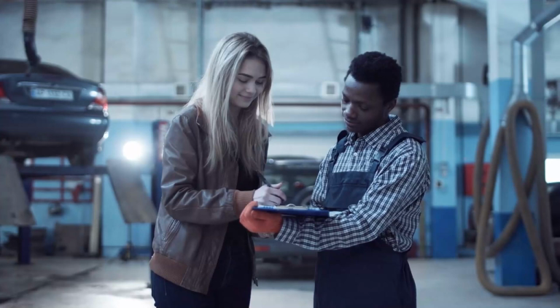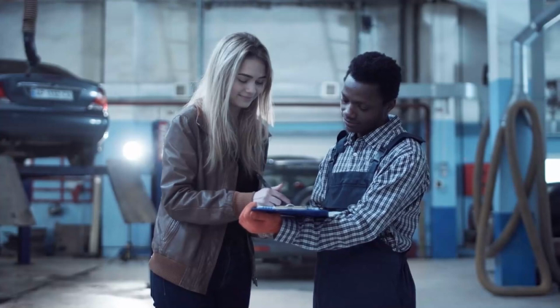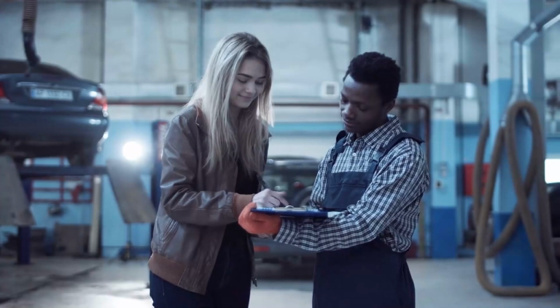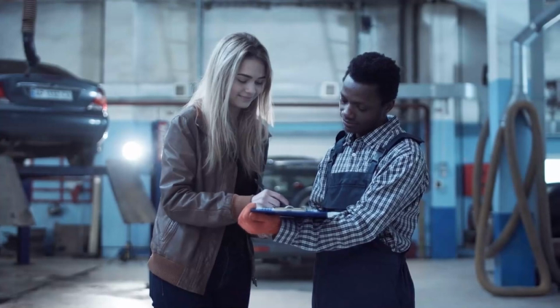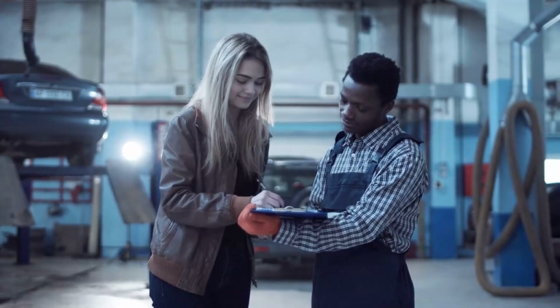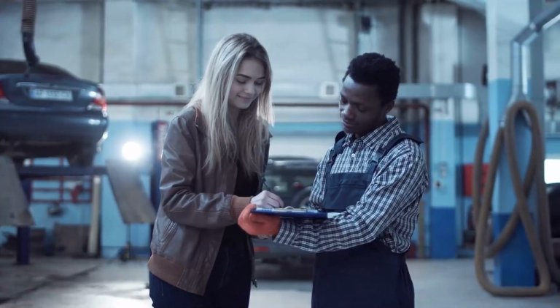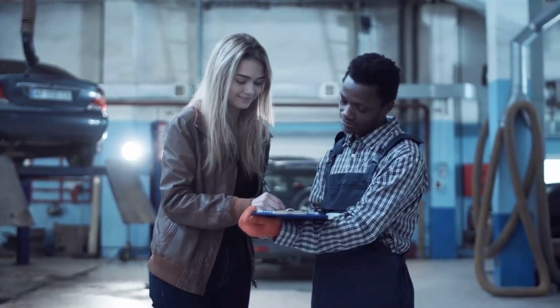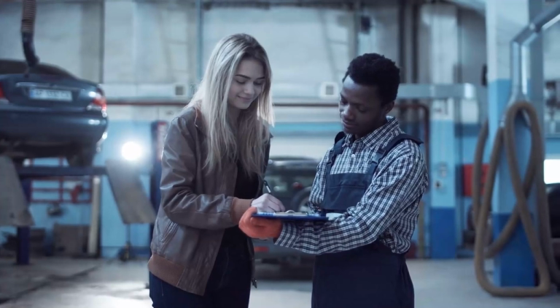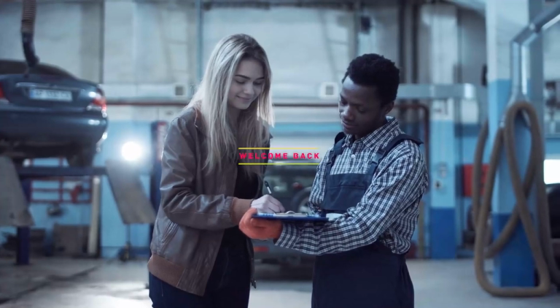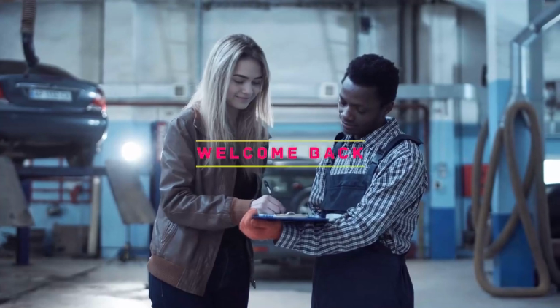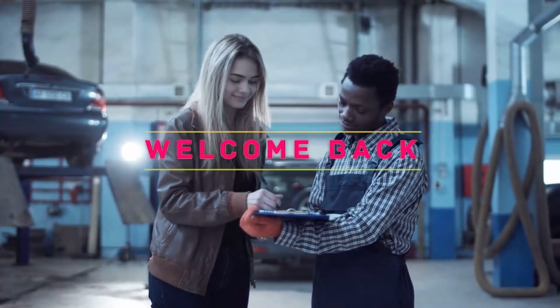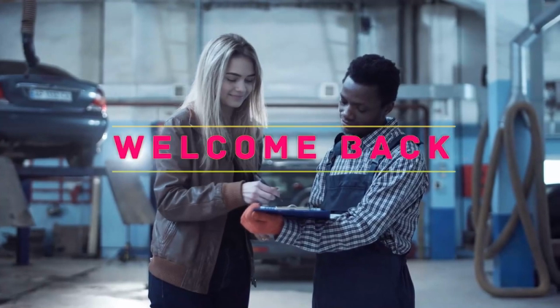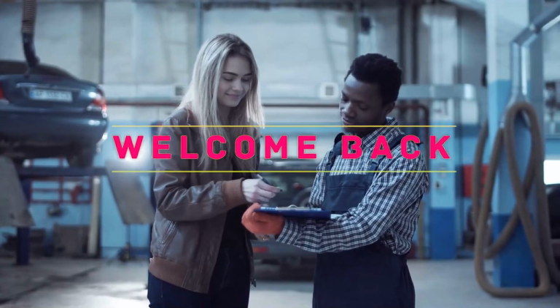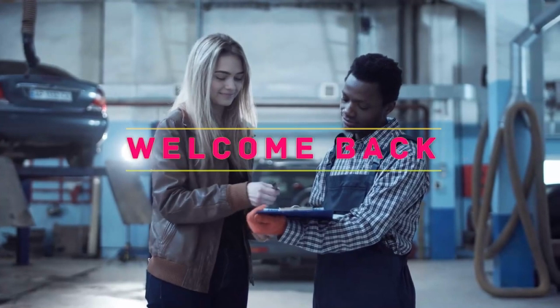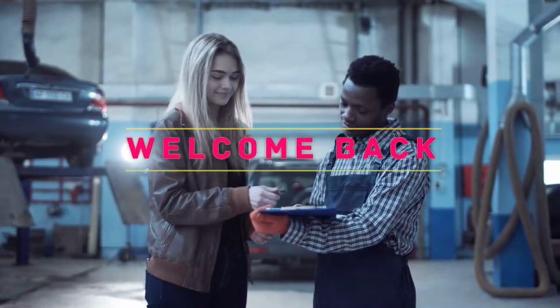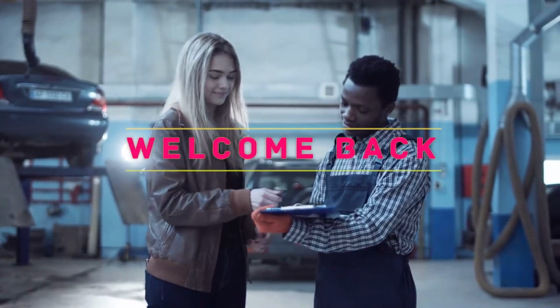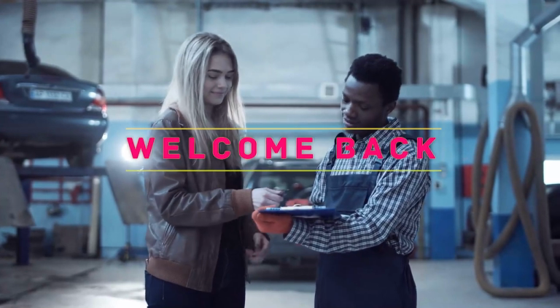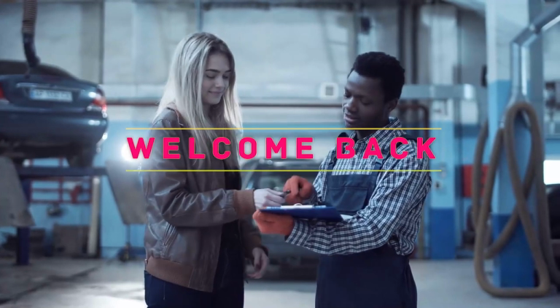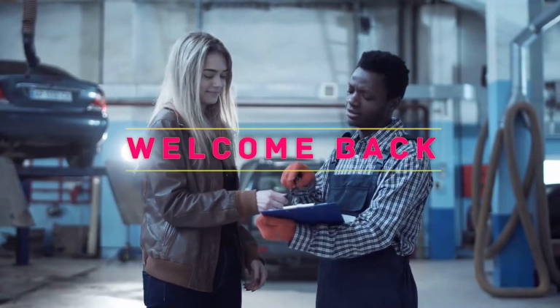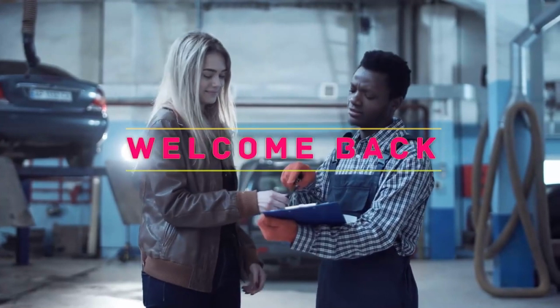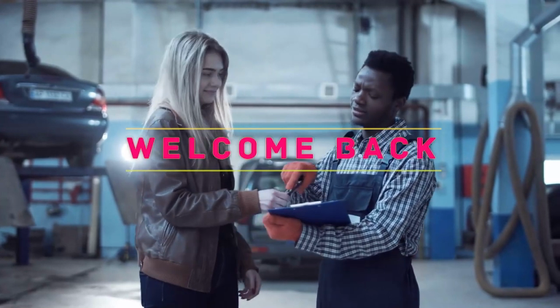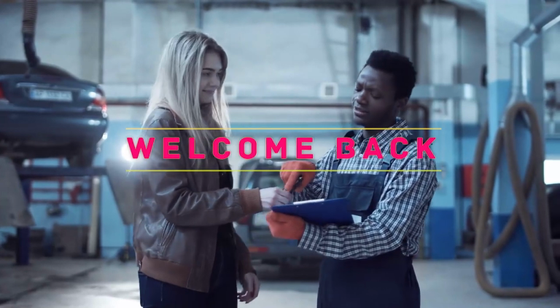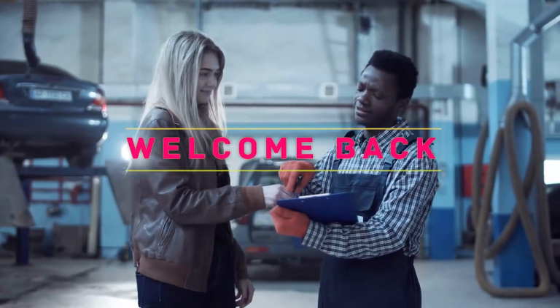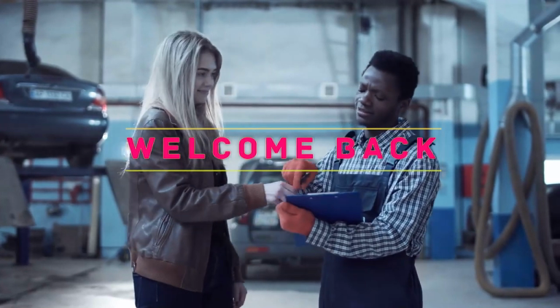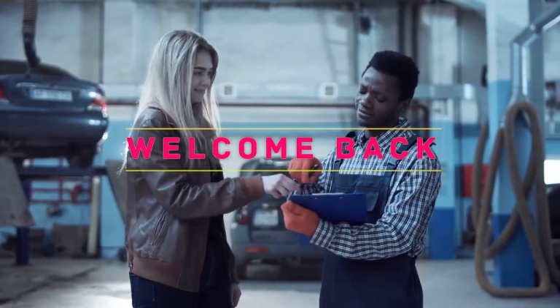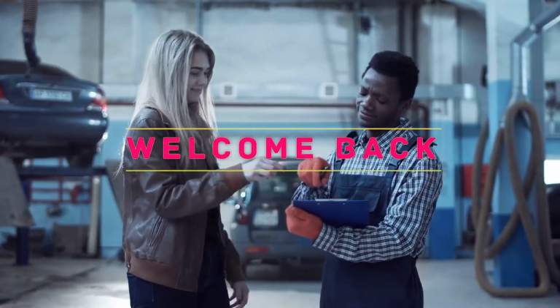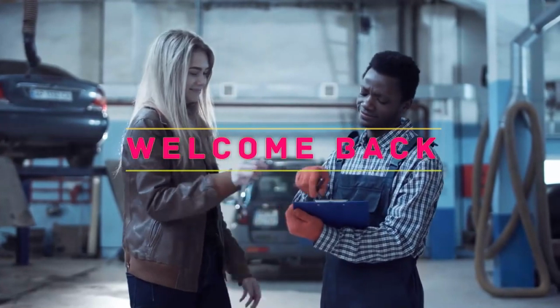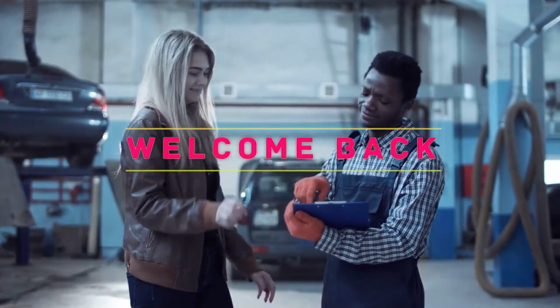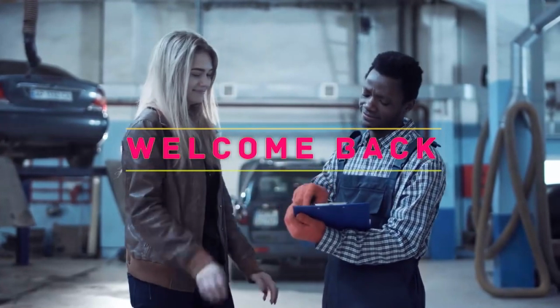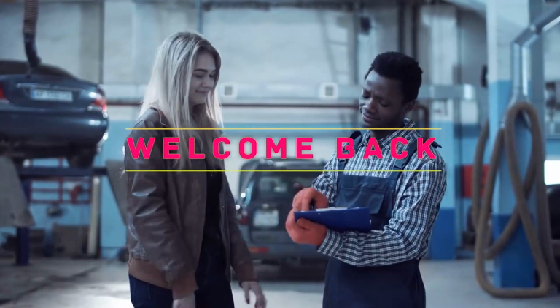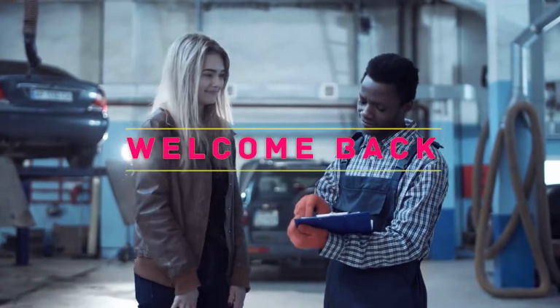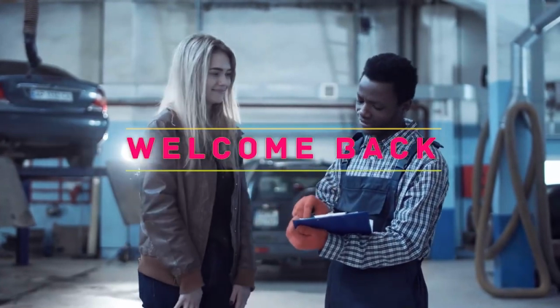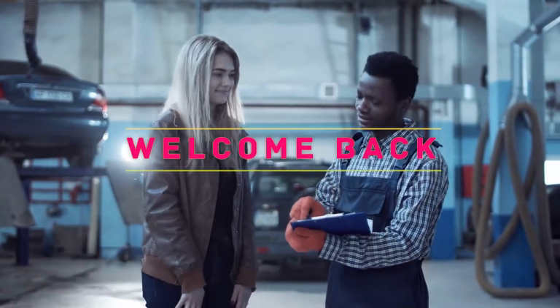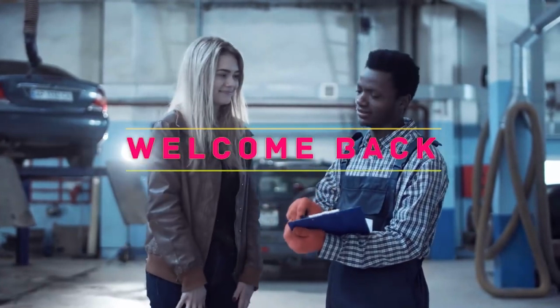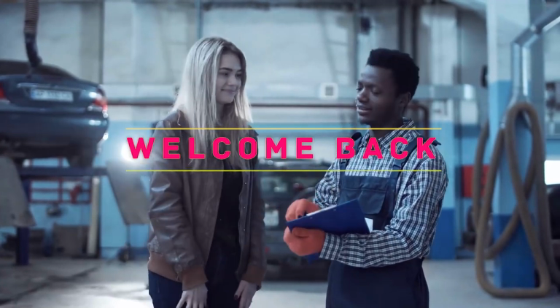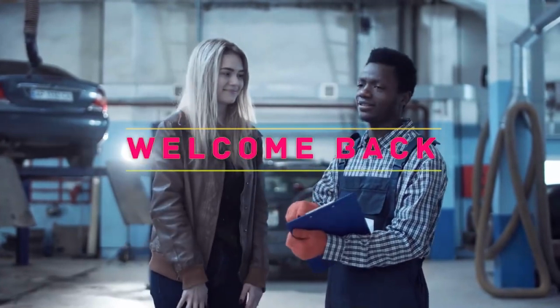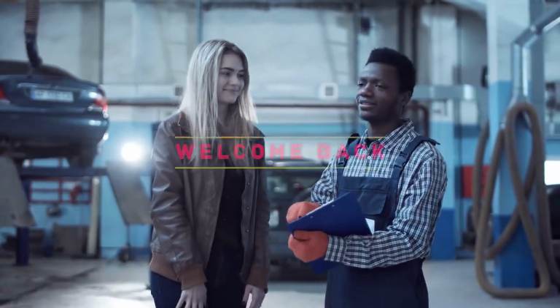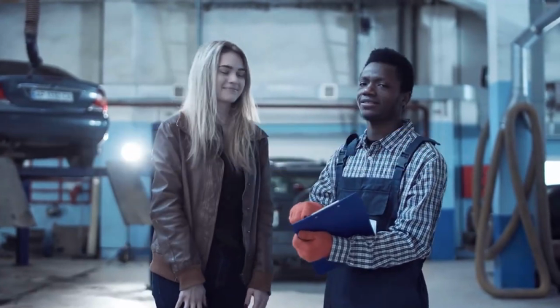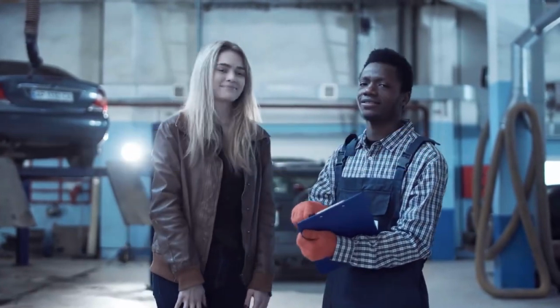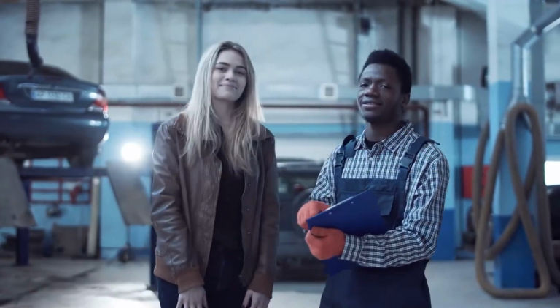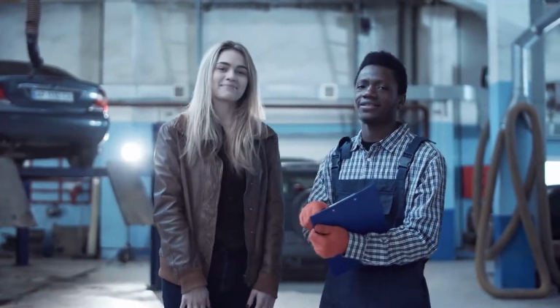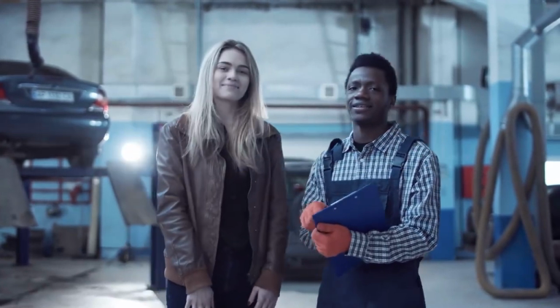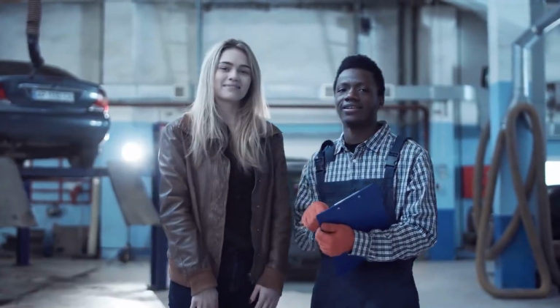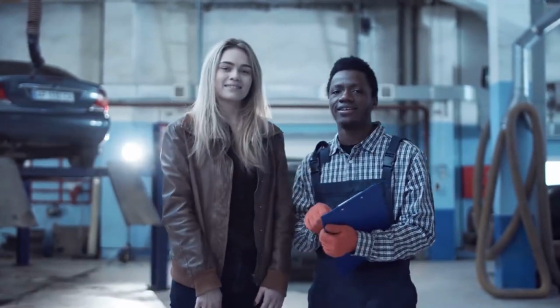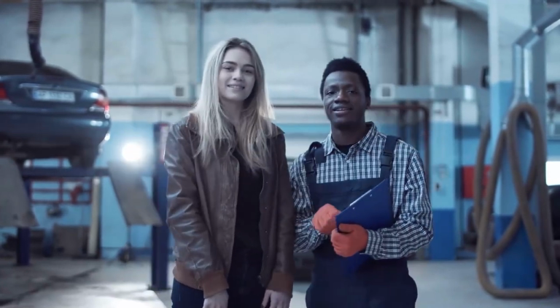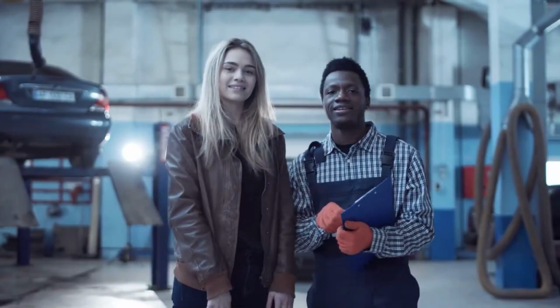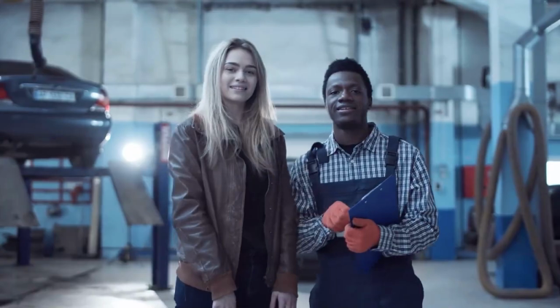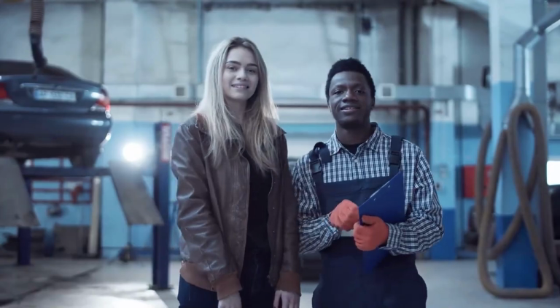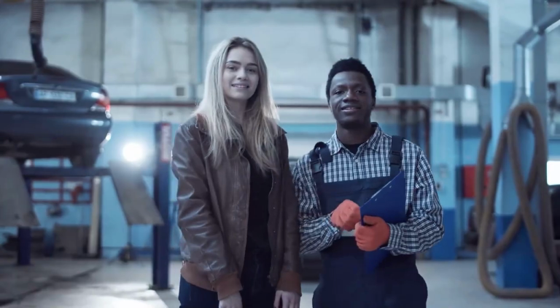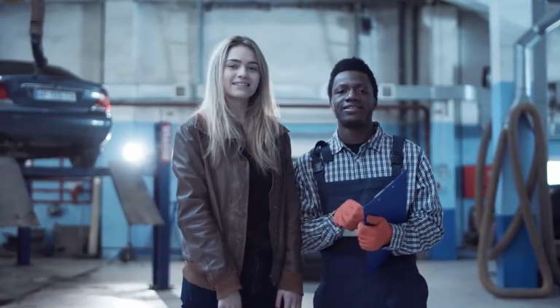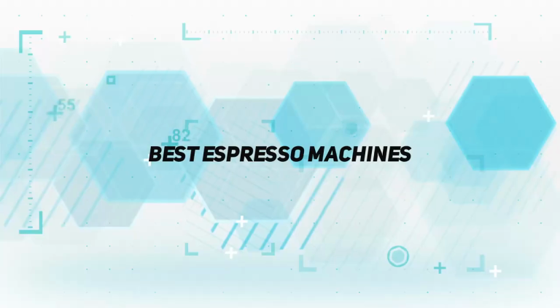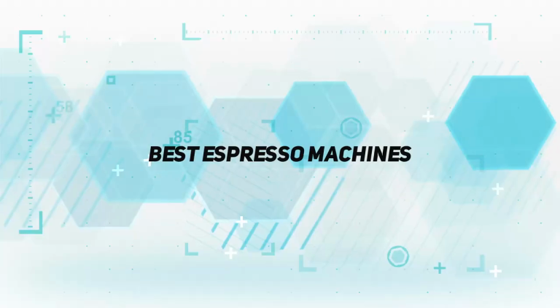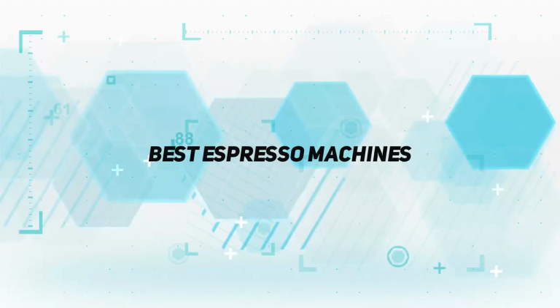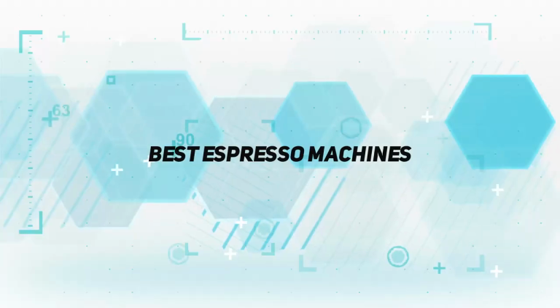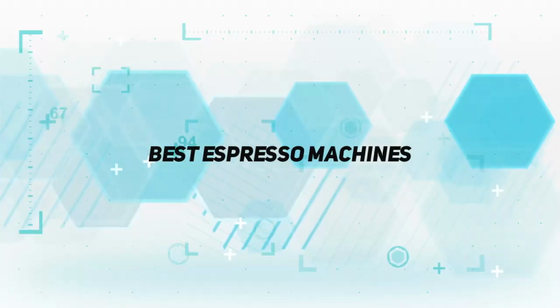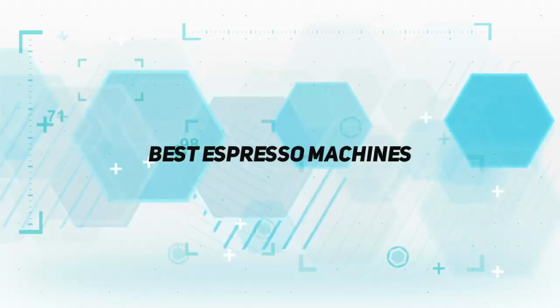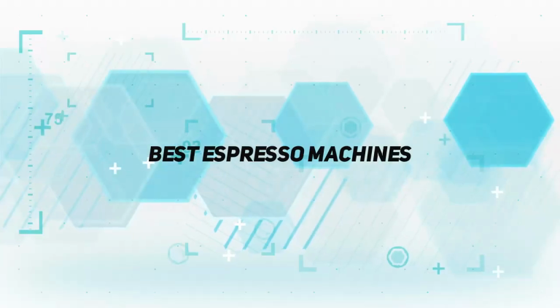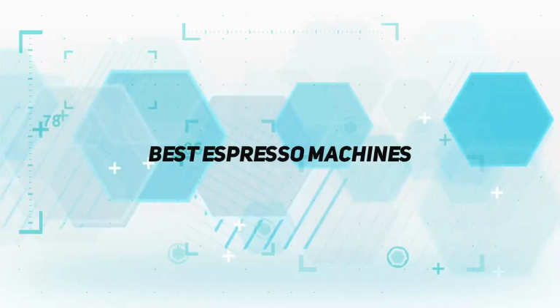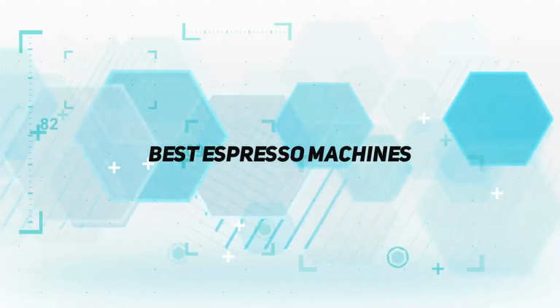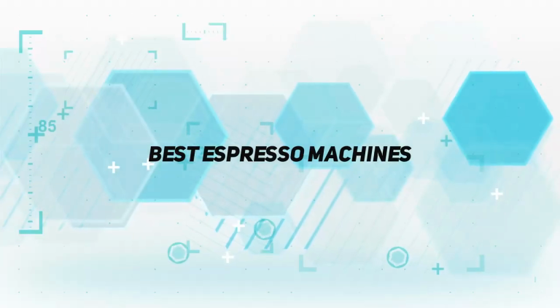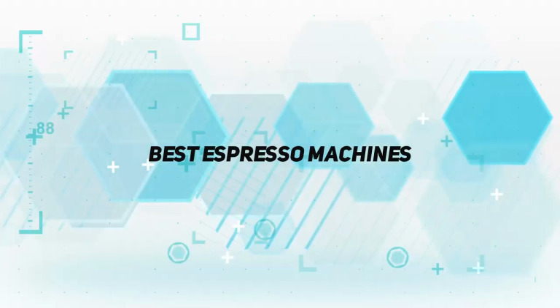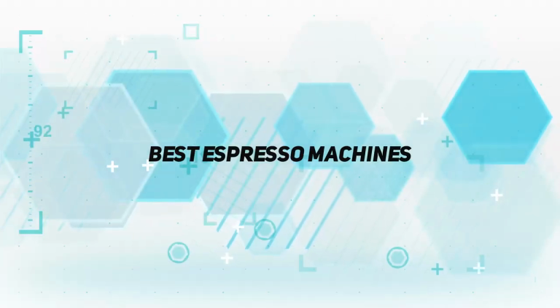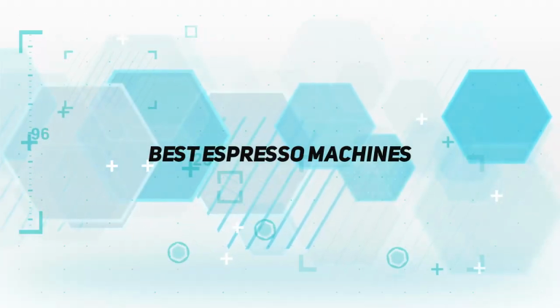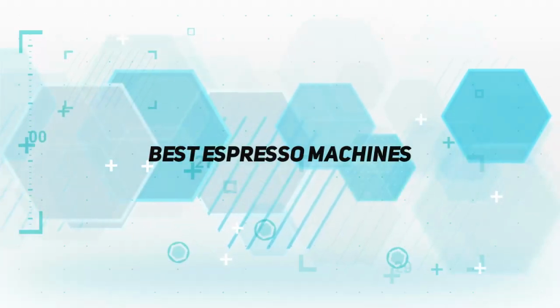Hey, welcome back to my channel. In this video, I'm gonna talk about the top 5 best espresso machines.